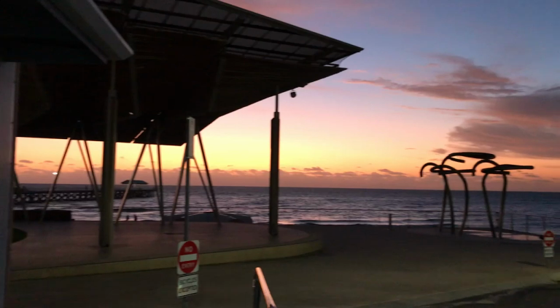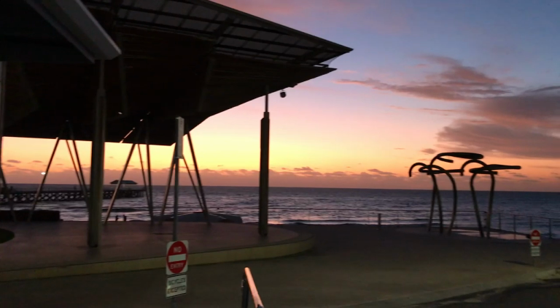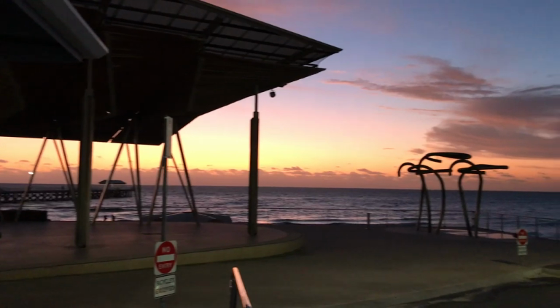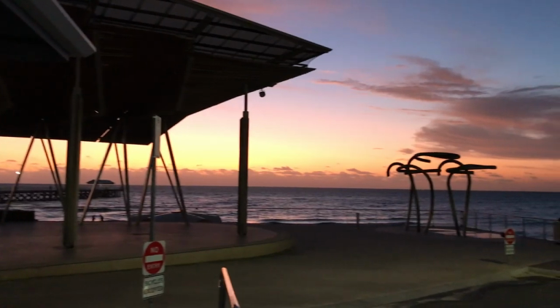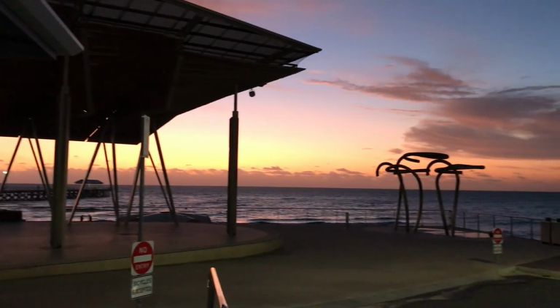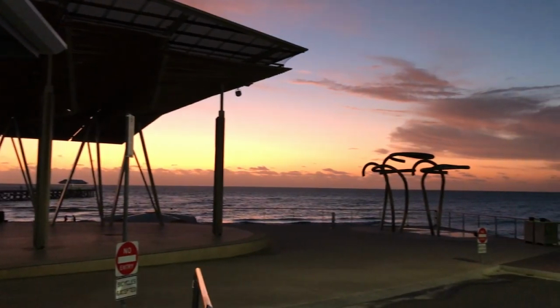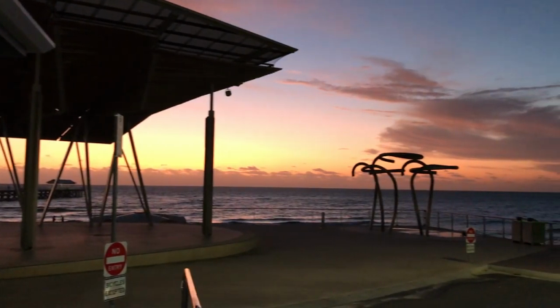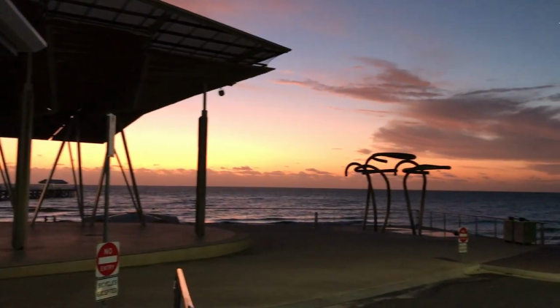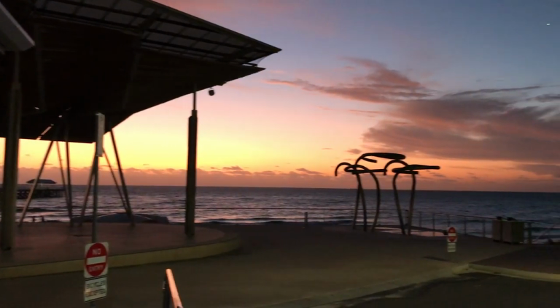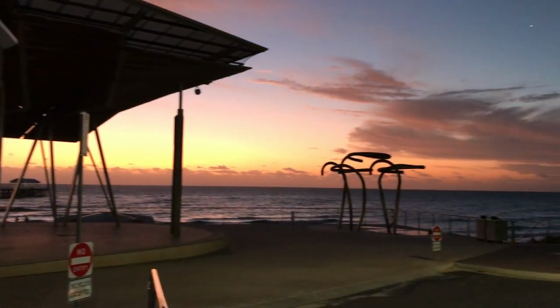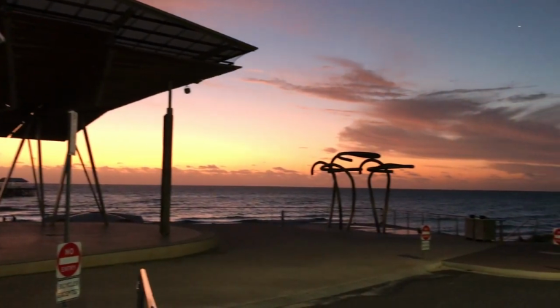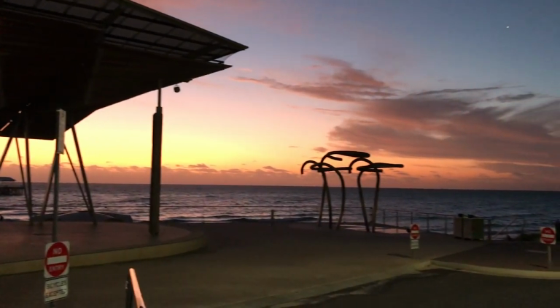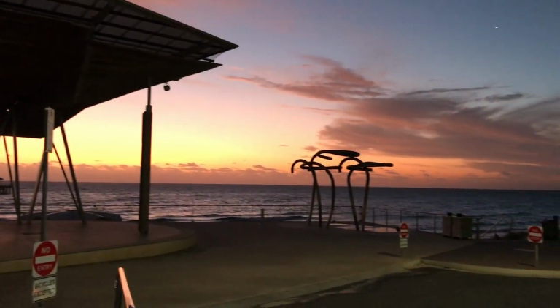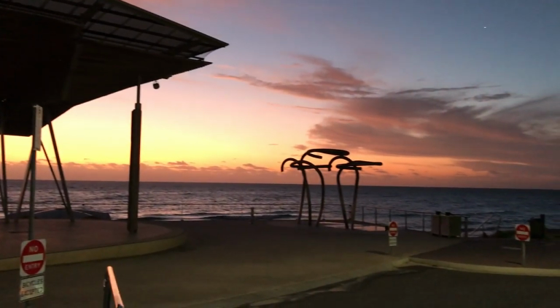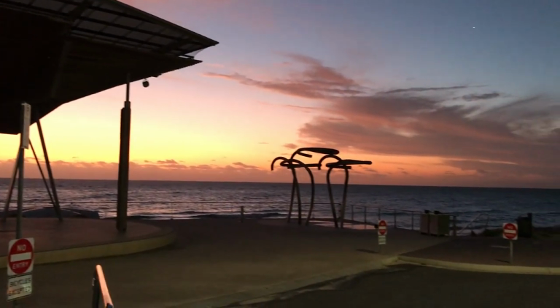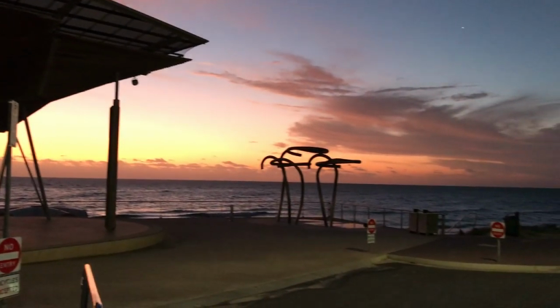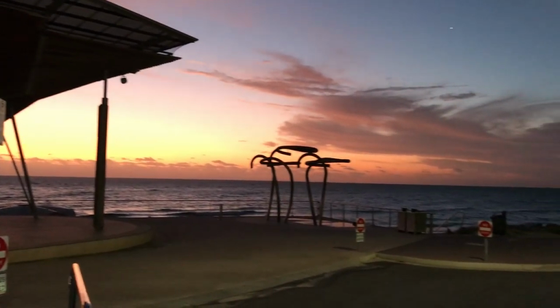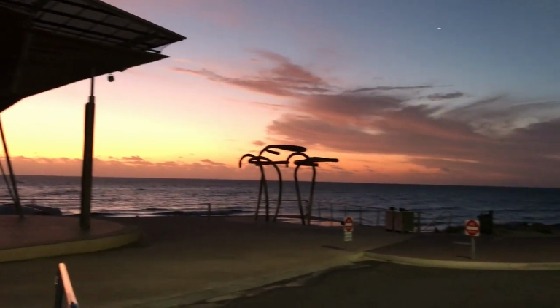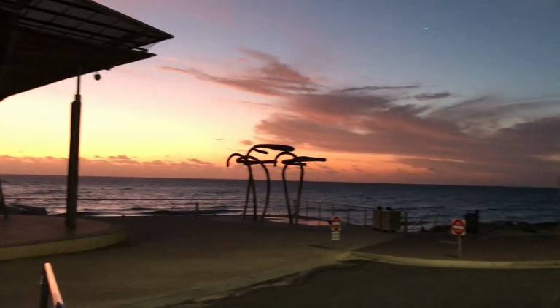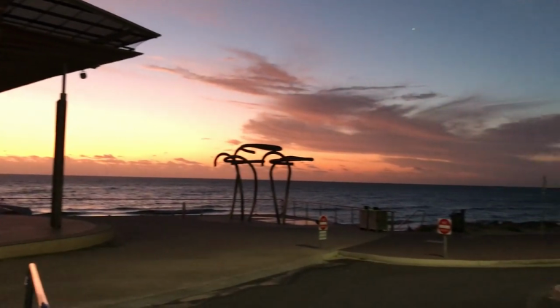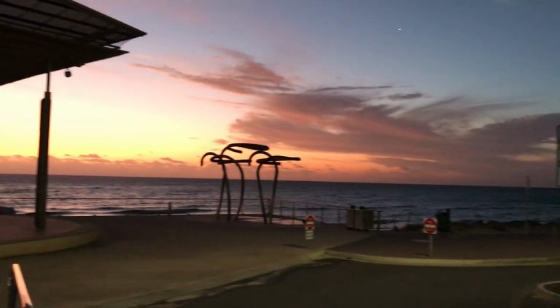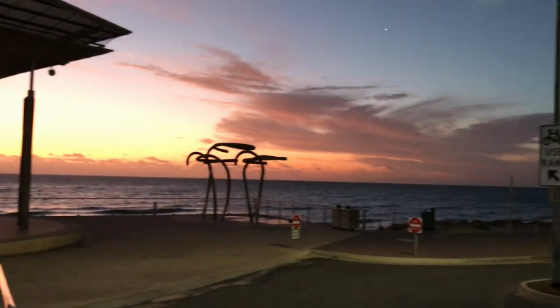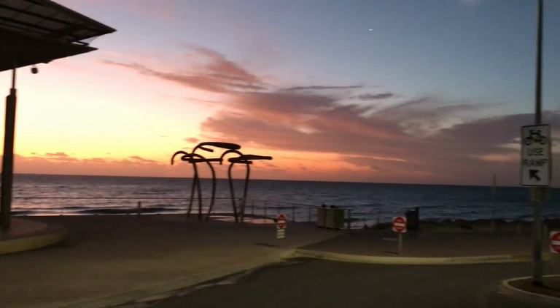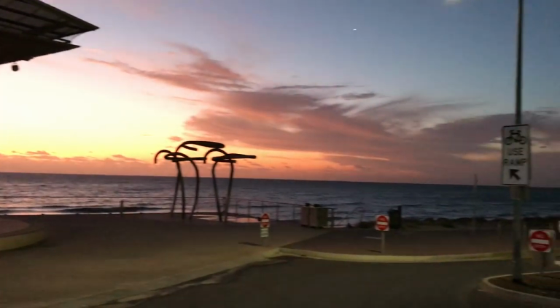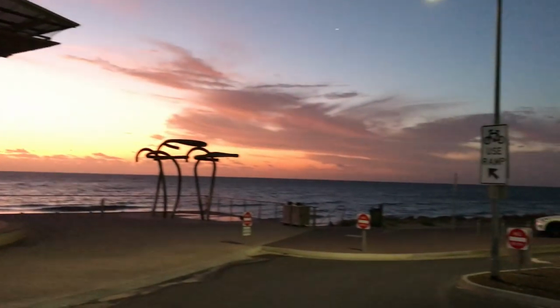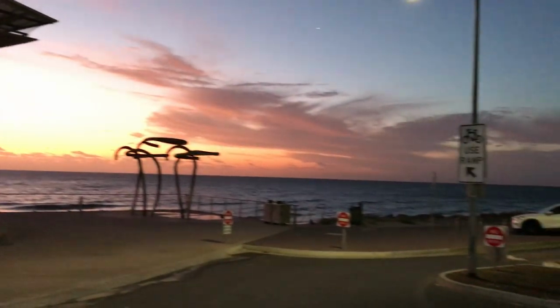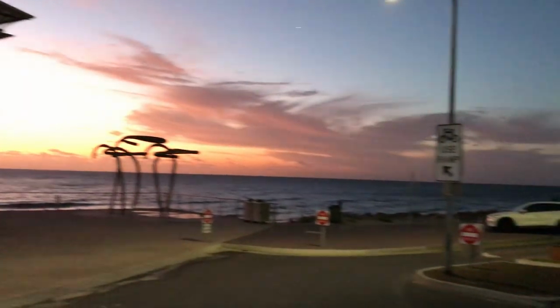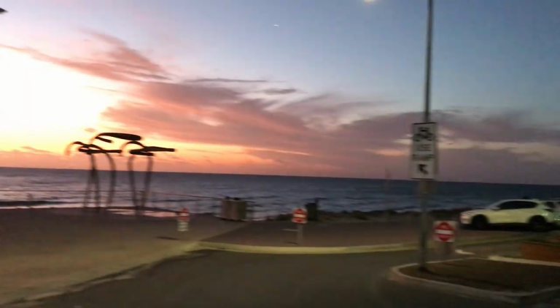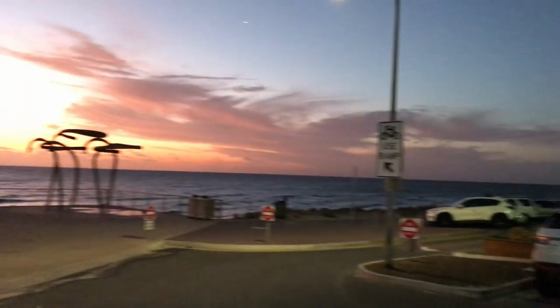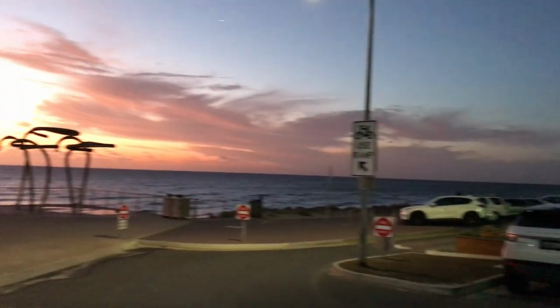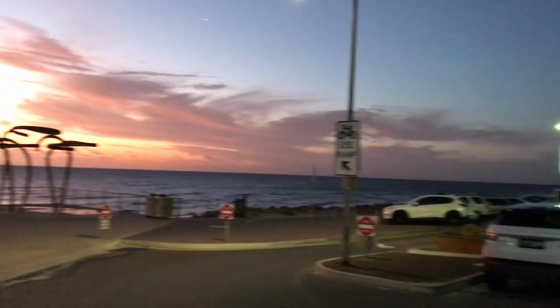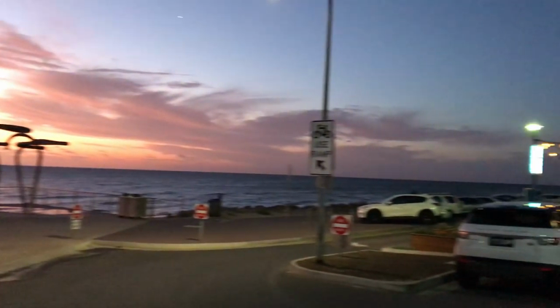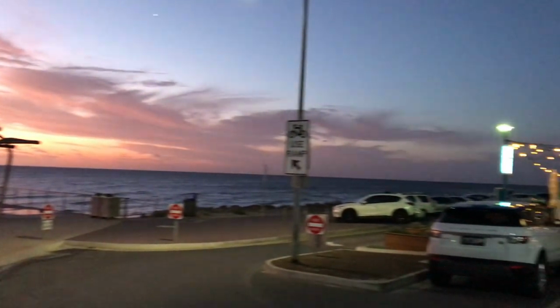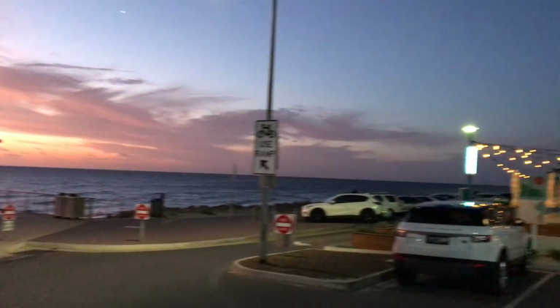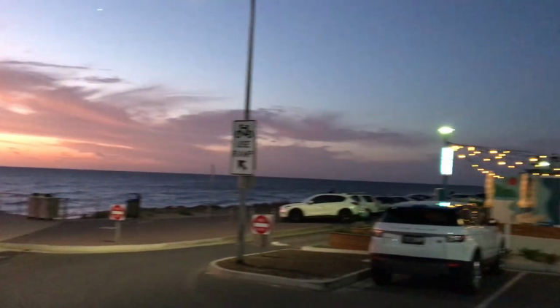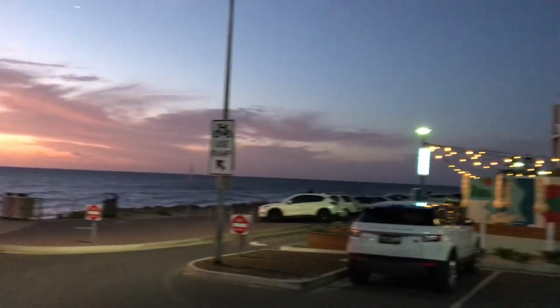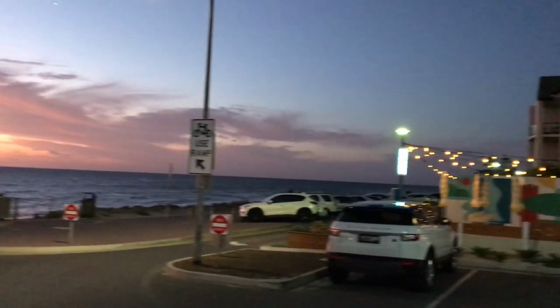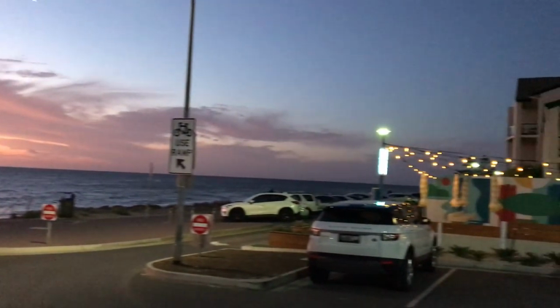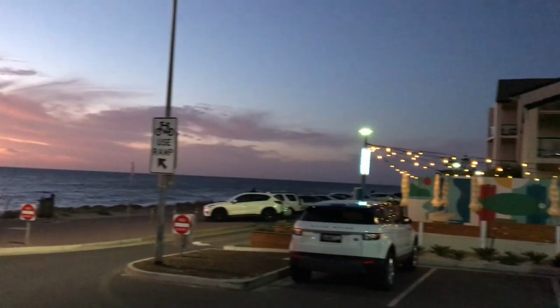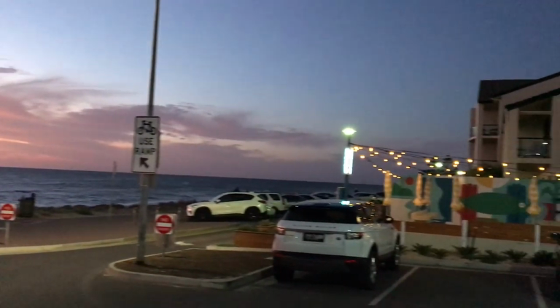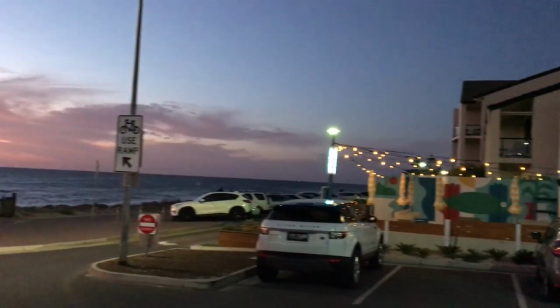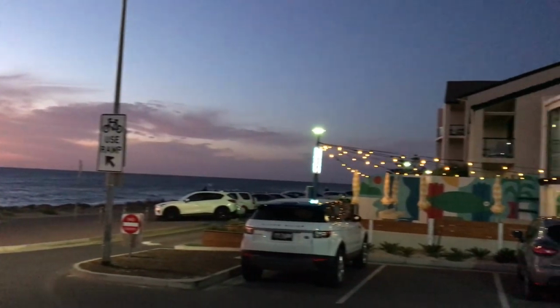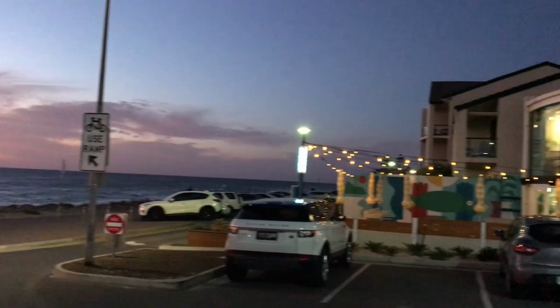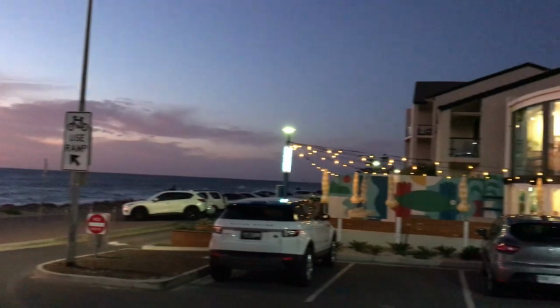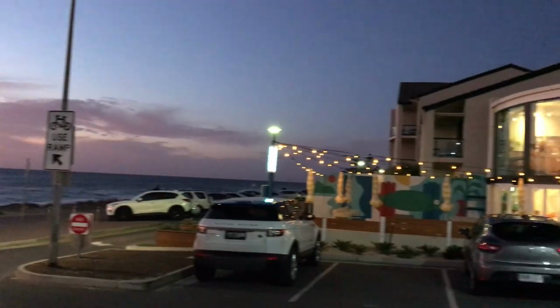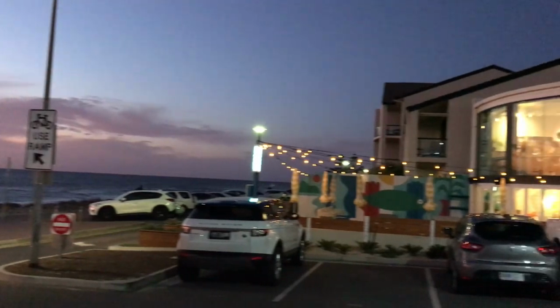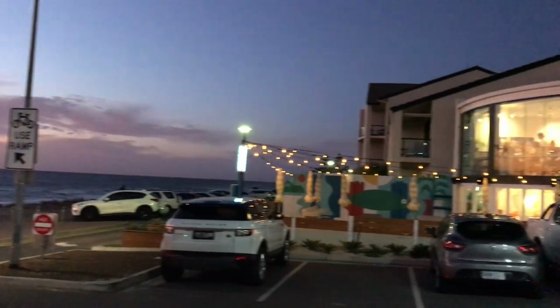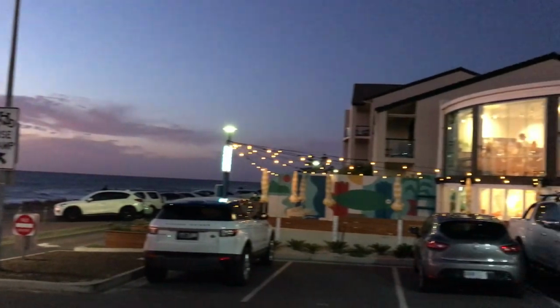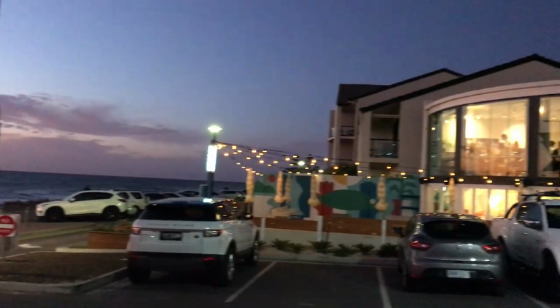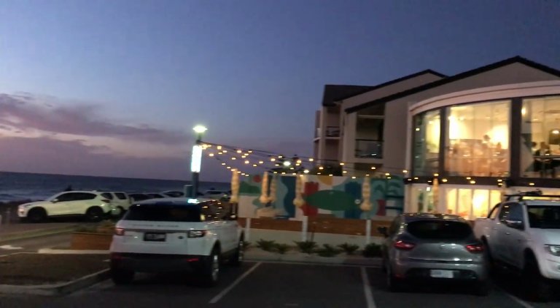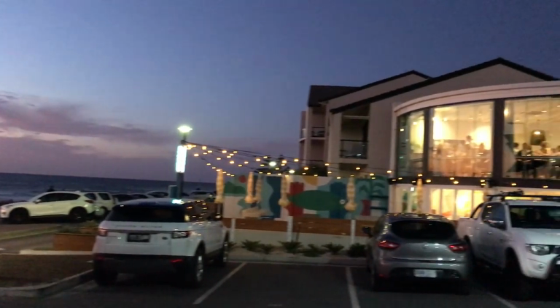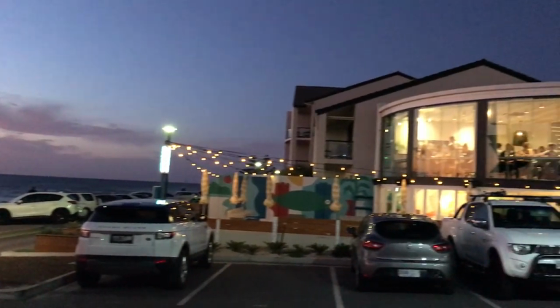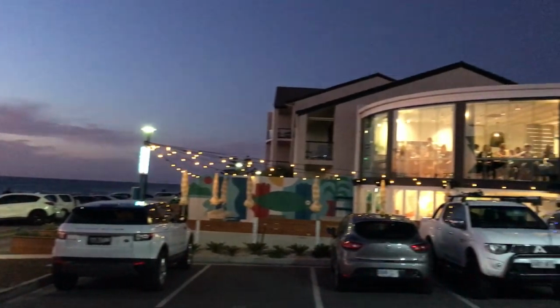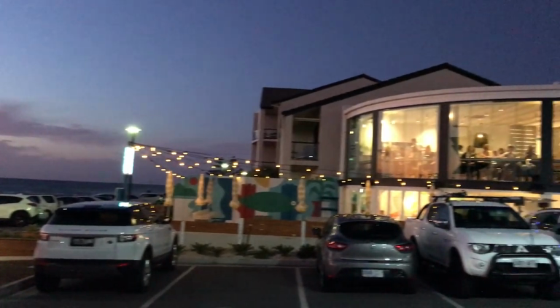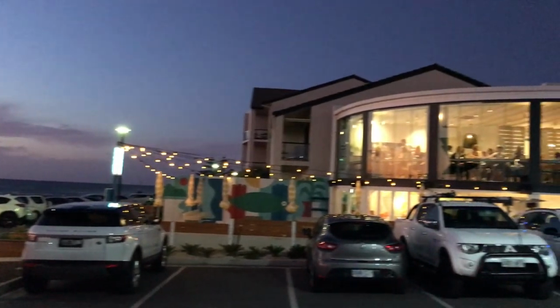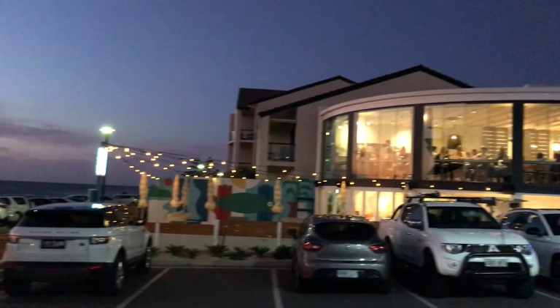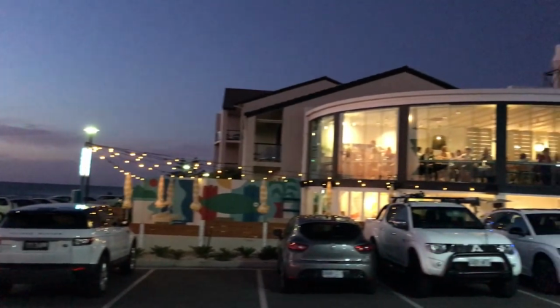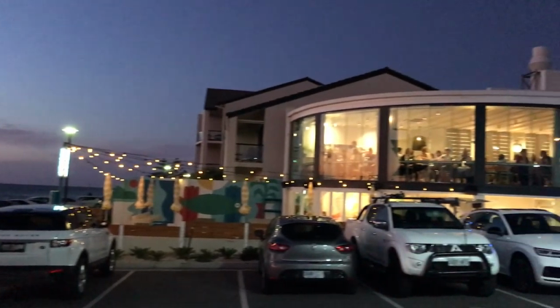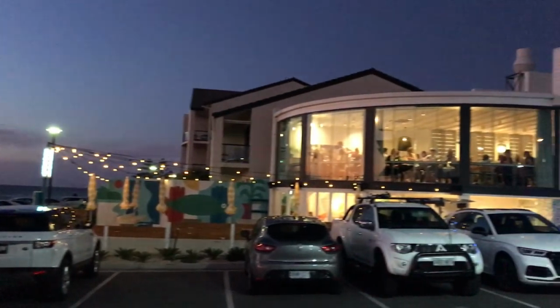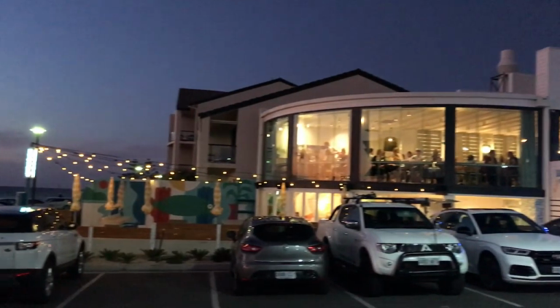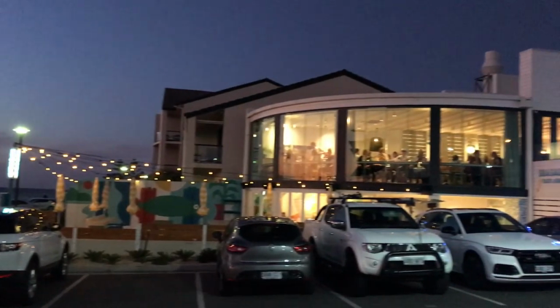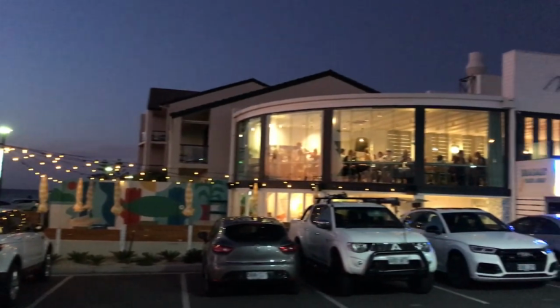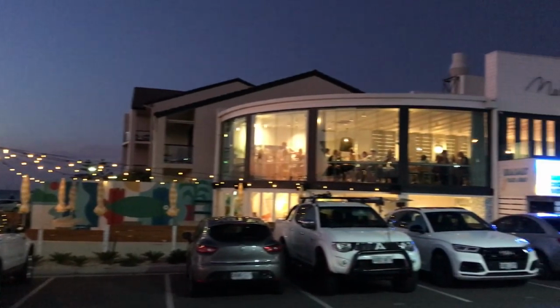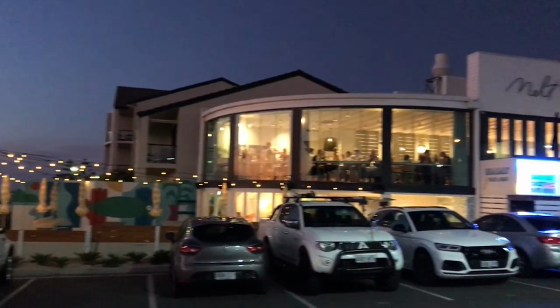What's up guys, this is Matt Watson coming to you from Henley Beach, Adelaide, and we're here to see my new home, the 2003 Volkswagen Transporter.